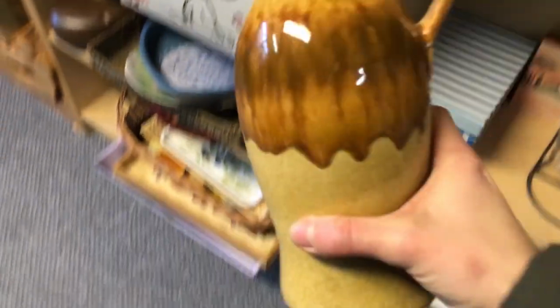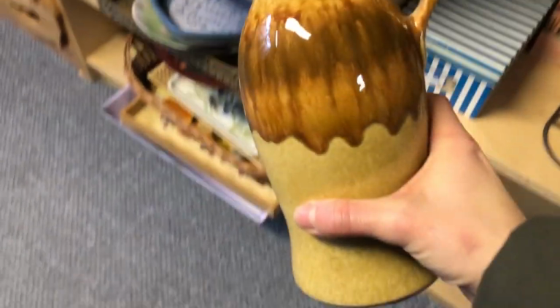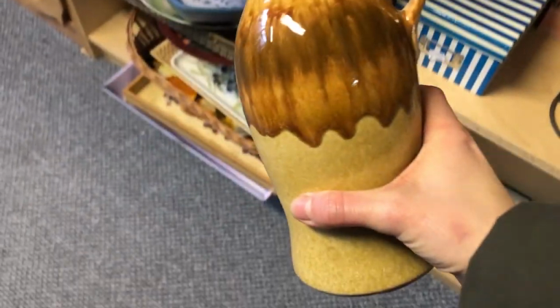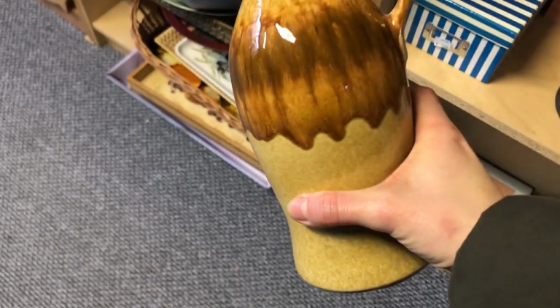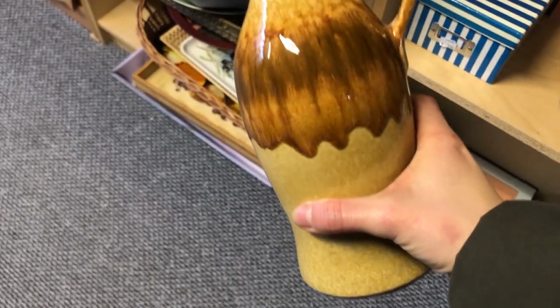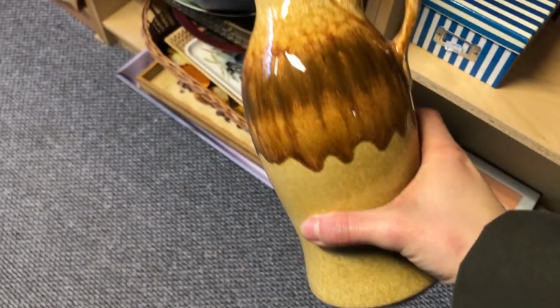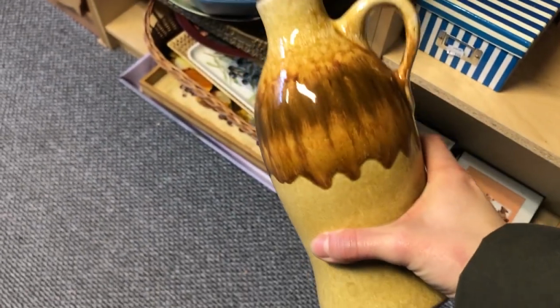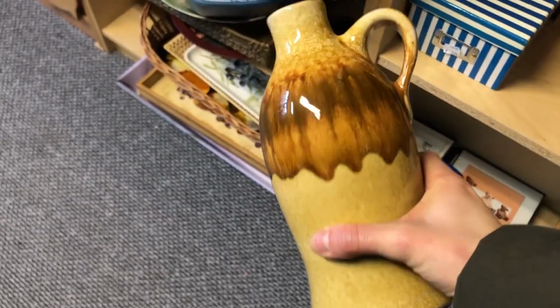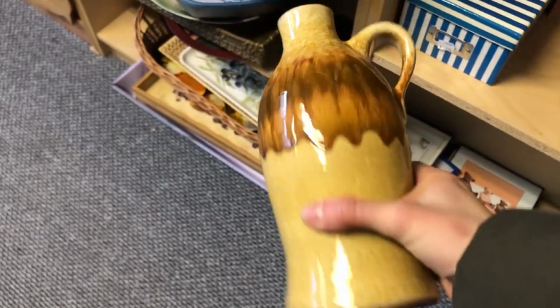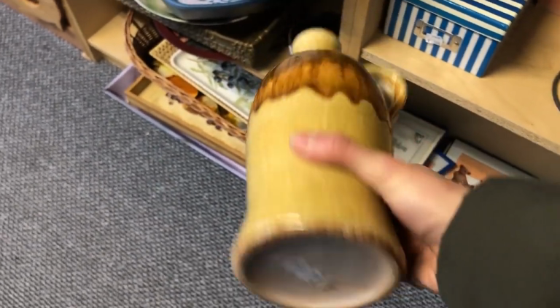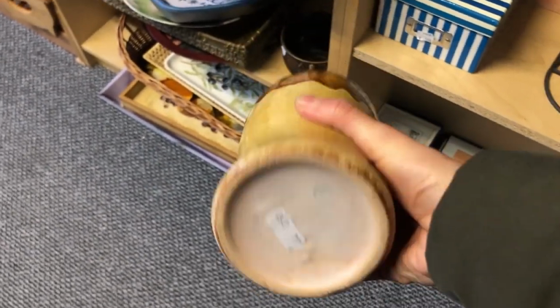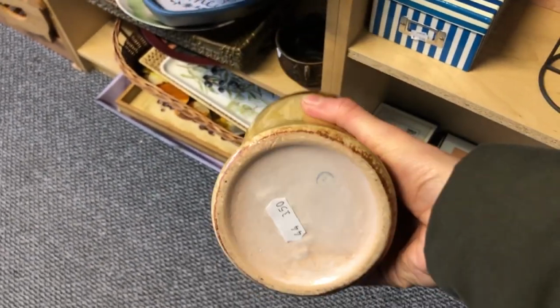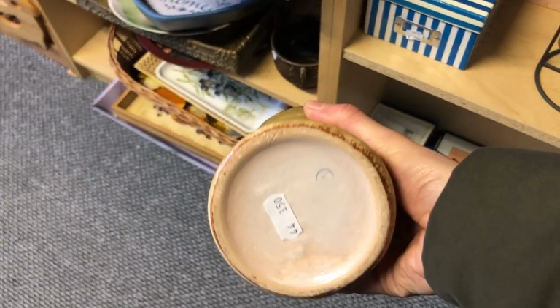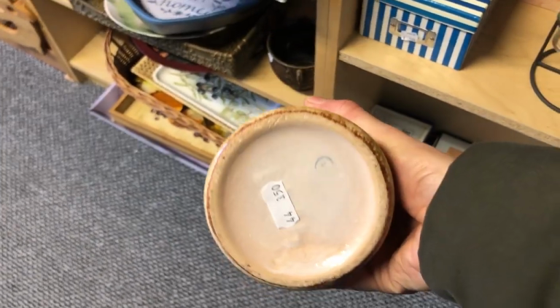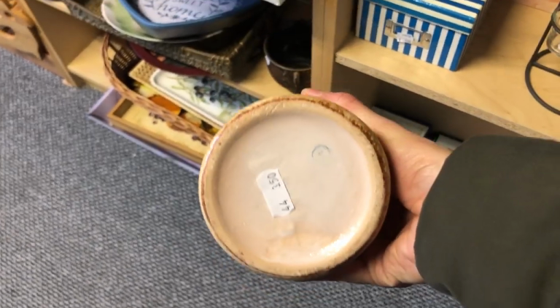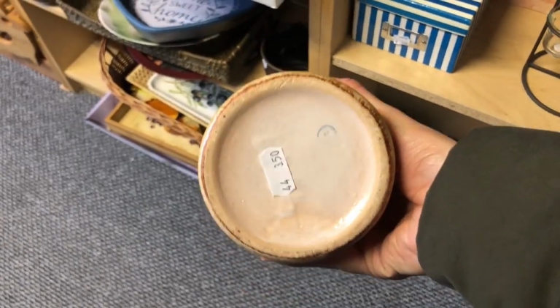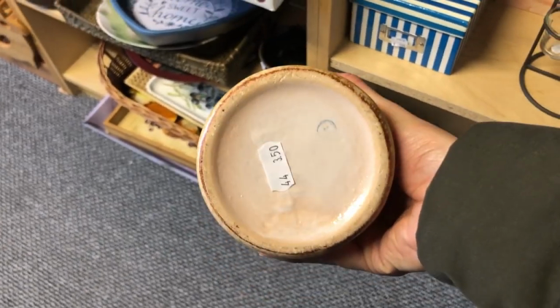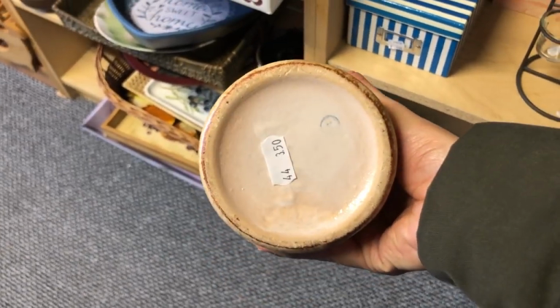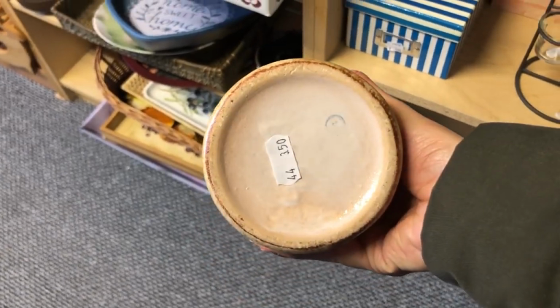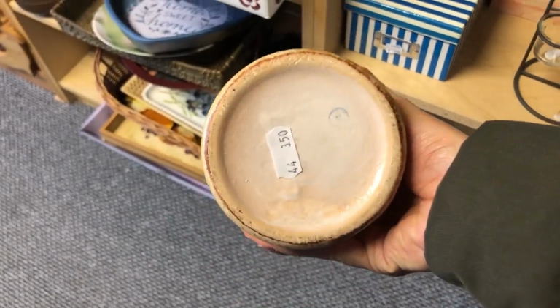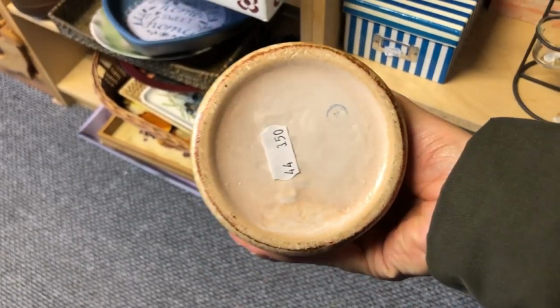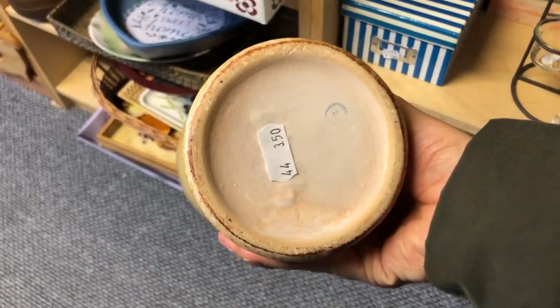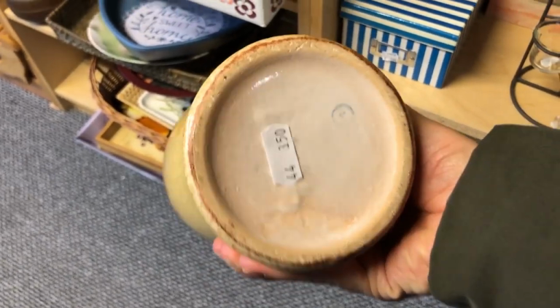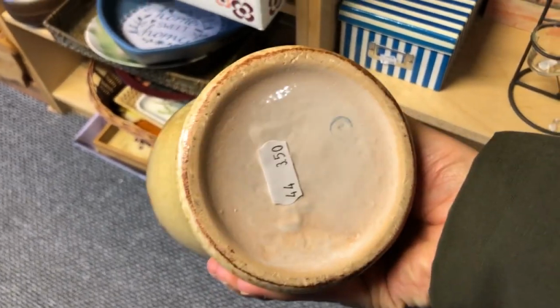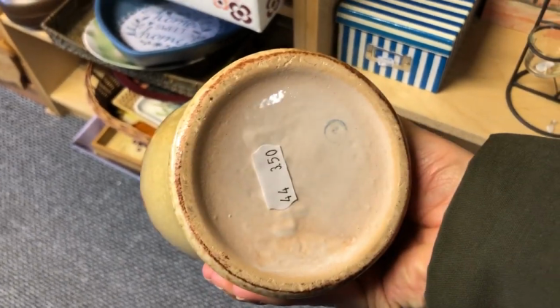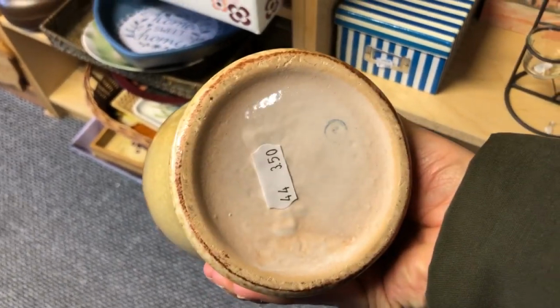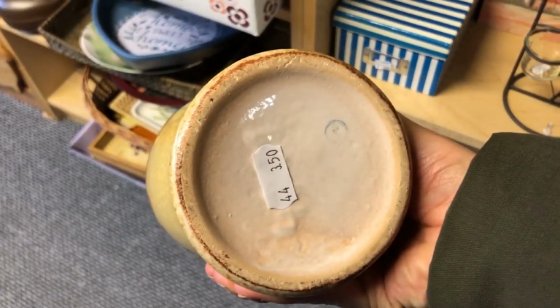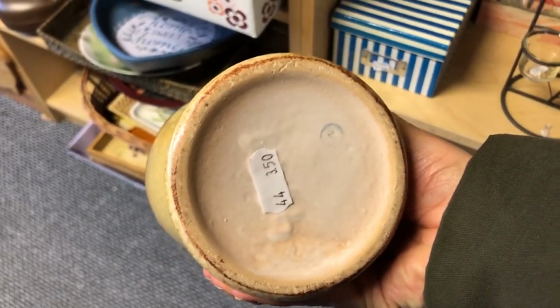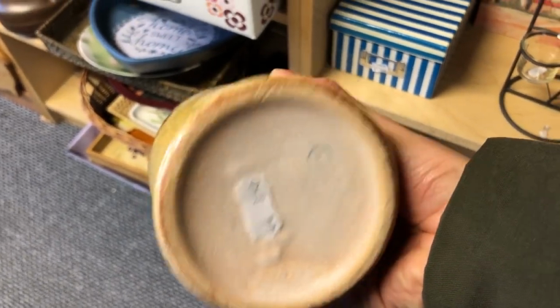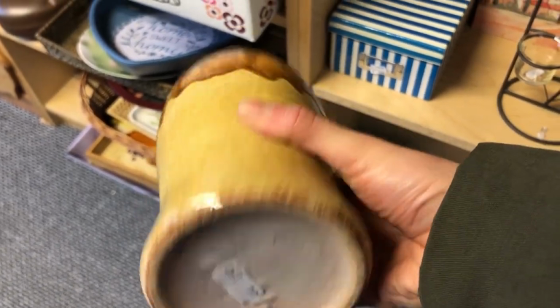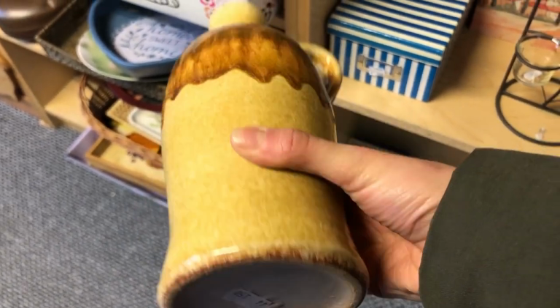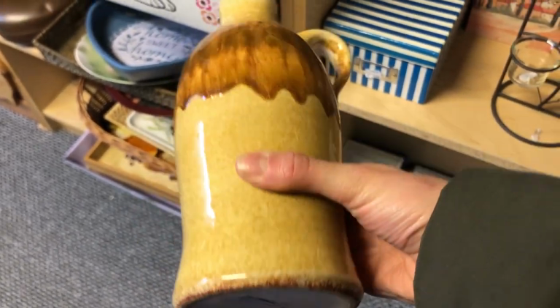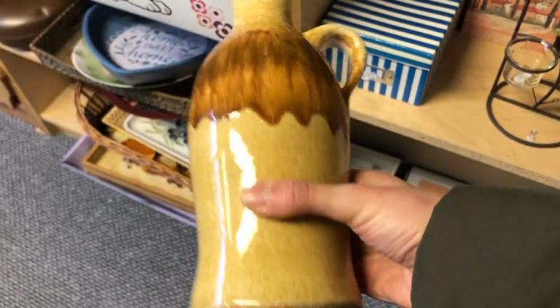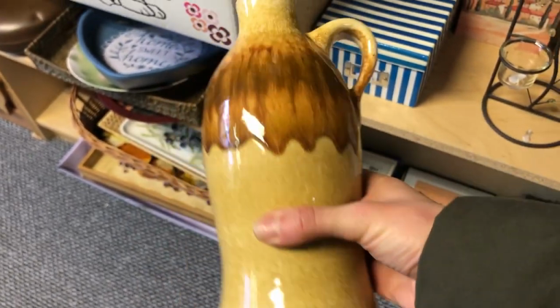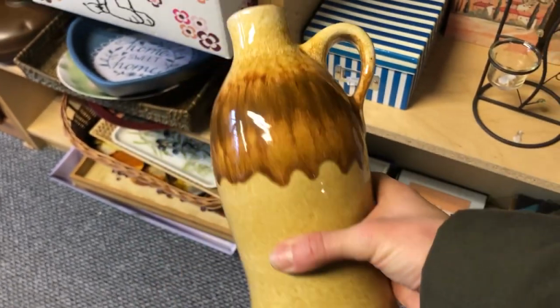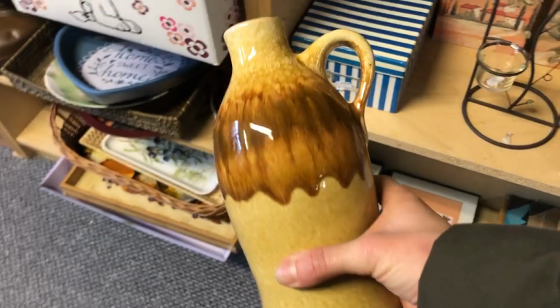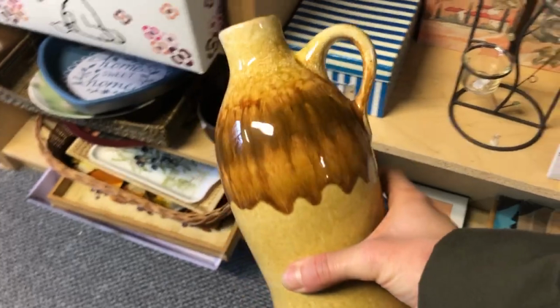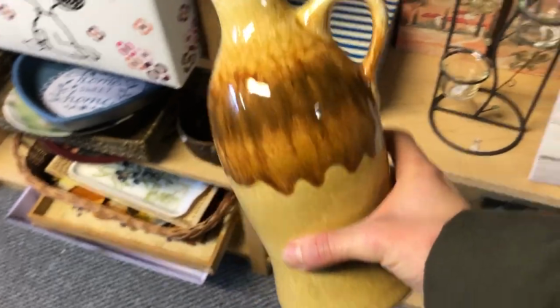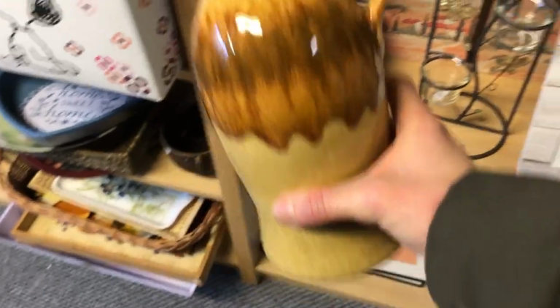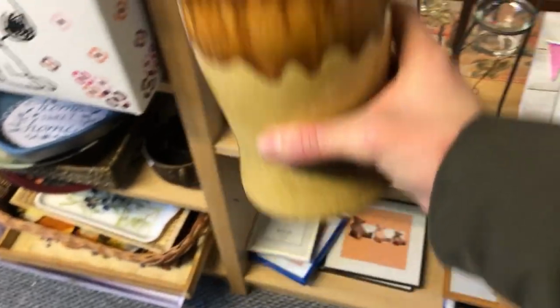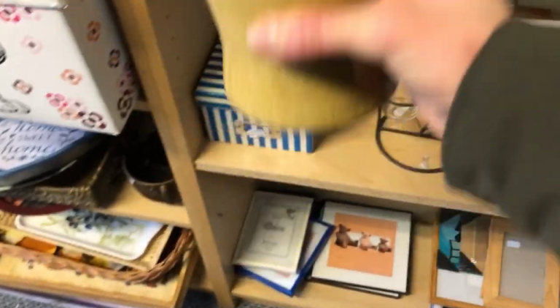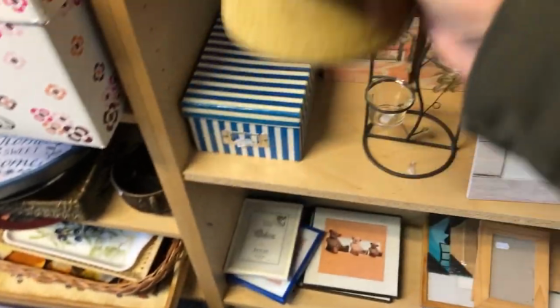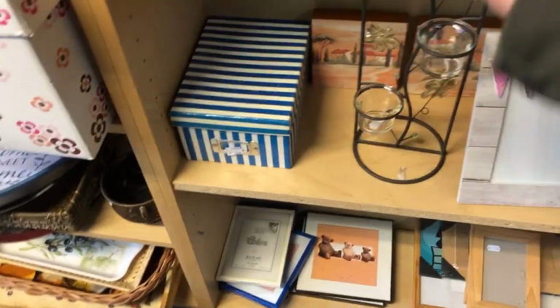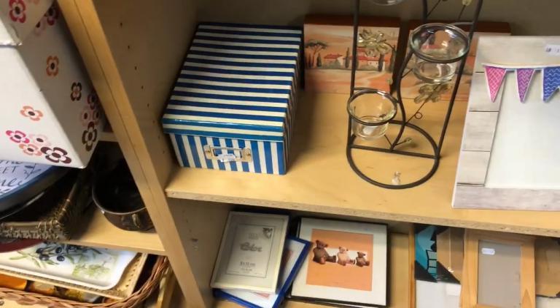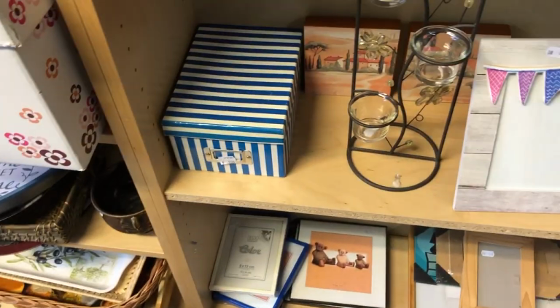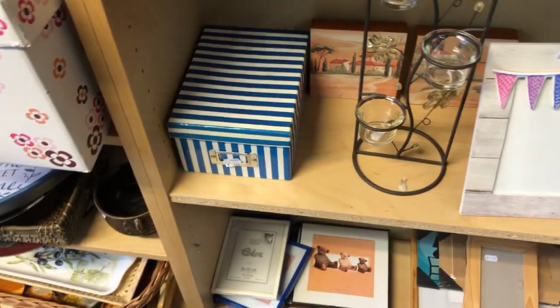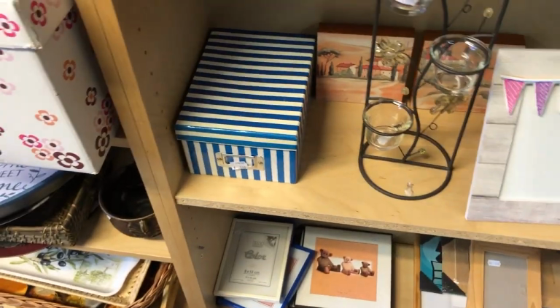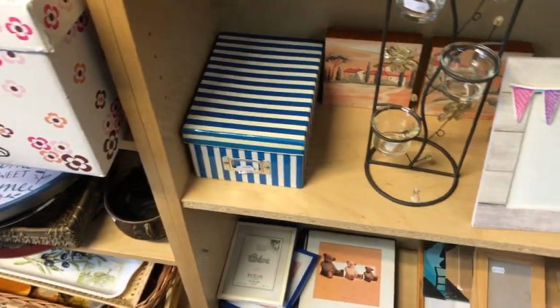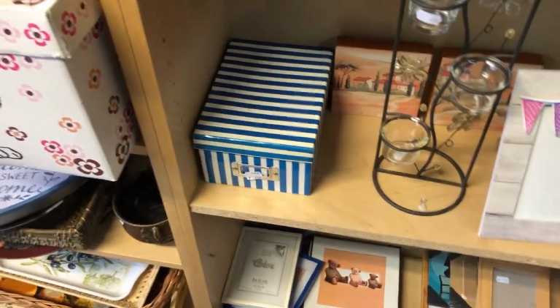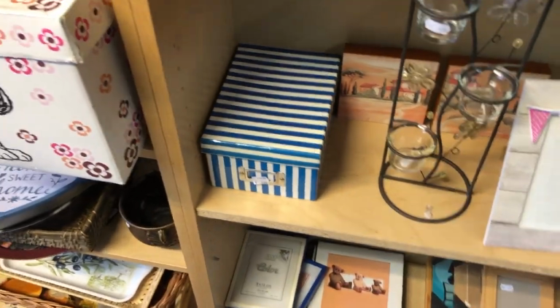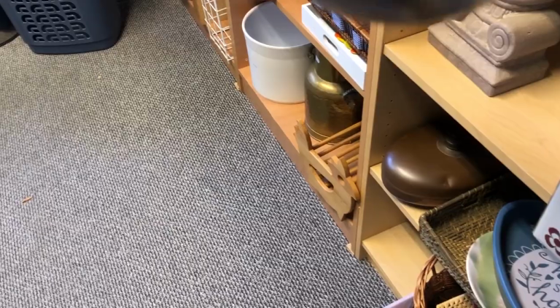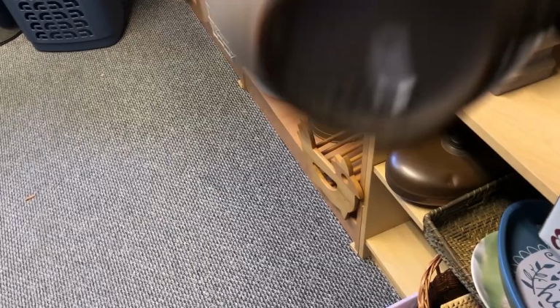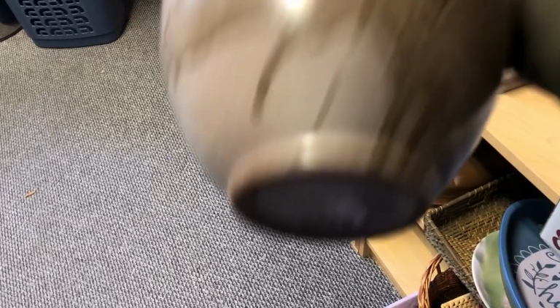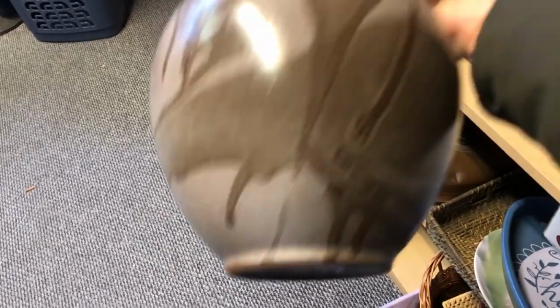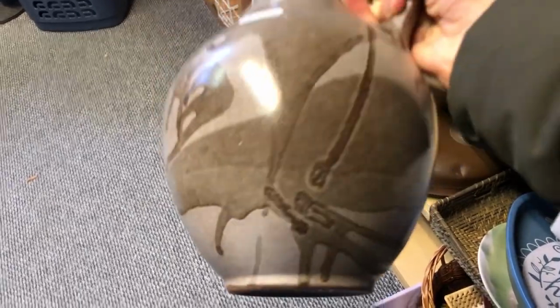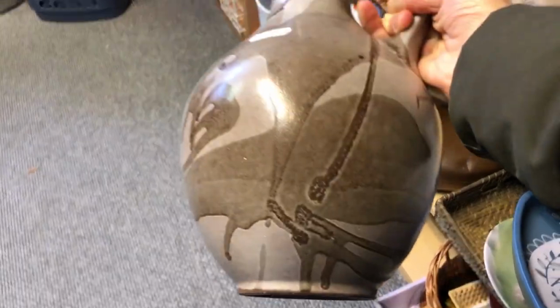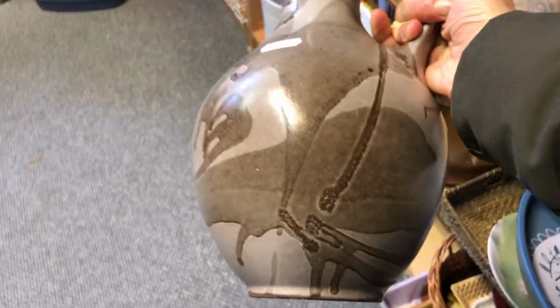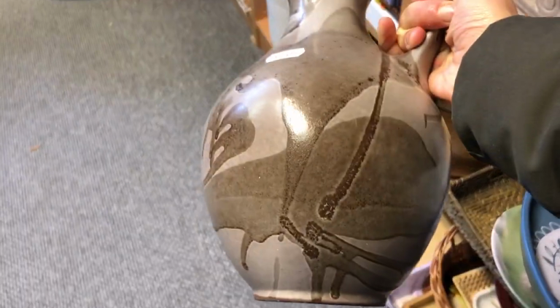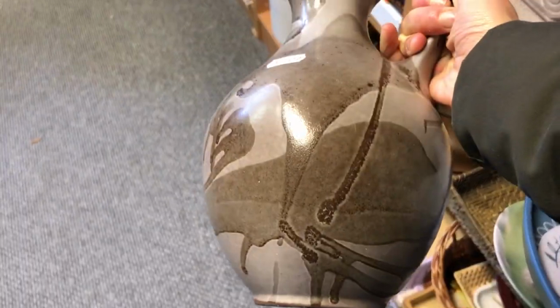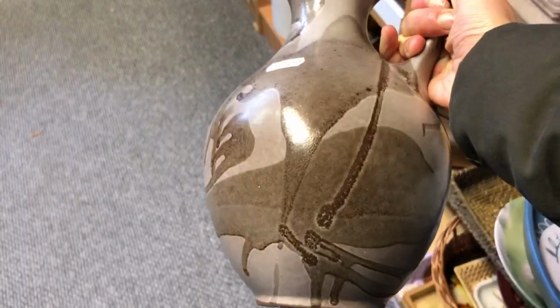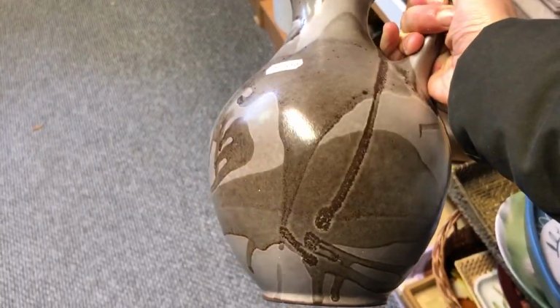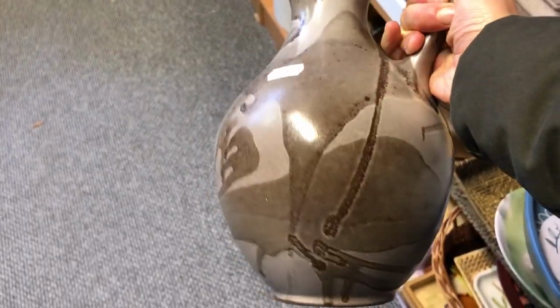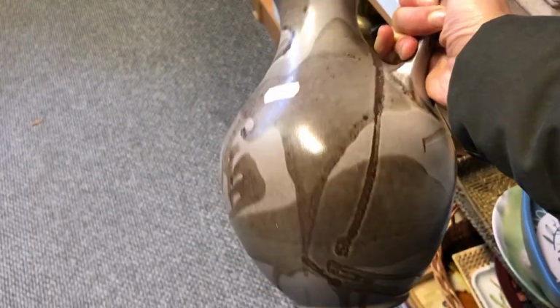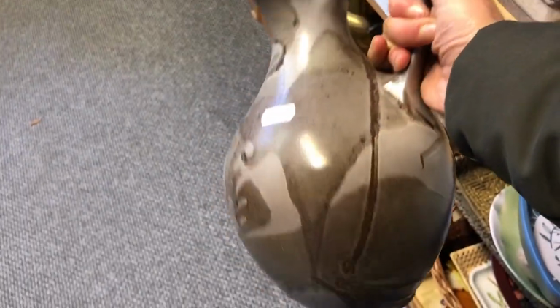They have so many amazing brown and neutral laces here, but I've recently been on a color mission so I didn't get any of them this time.